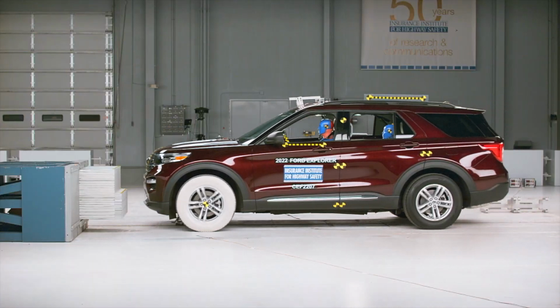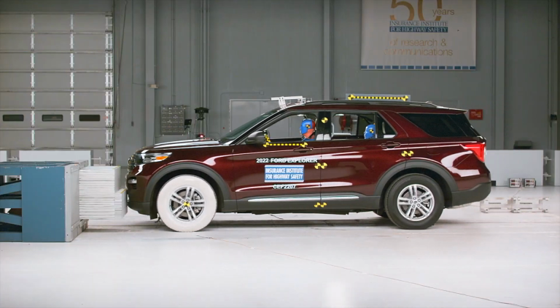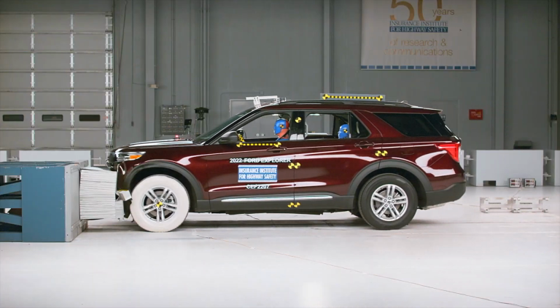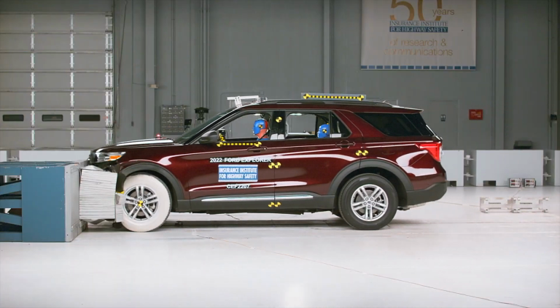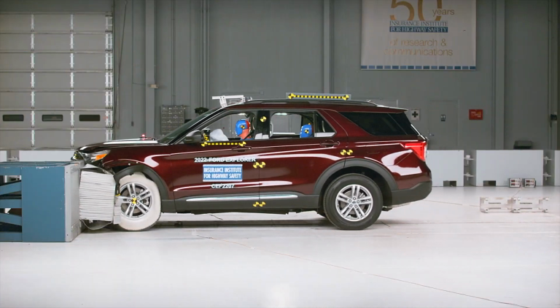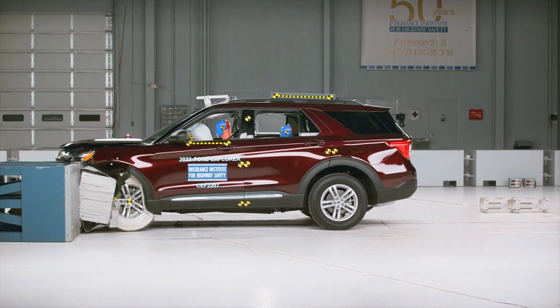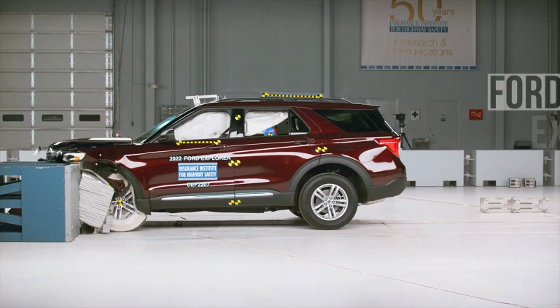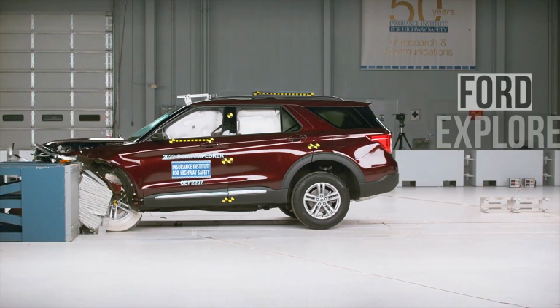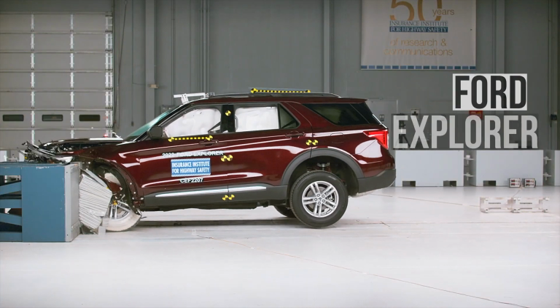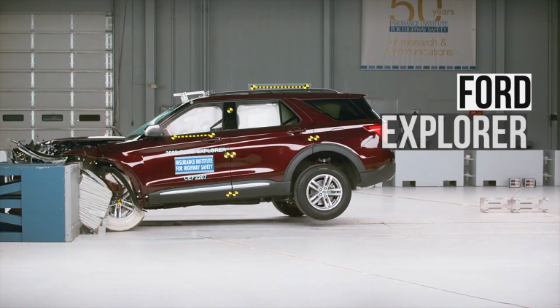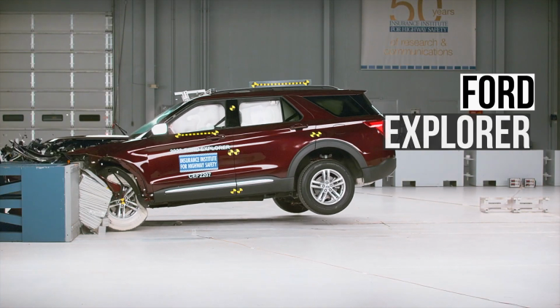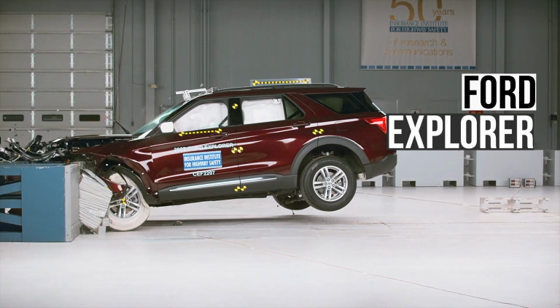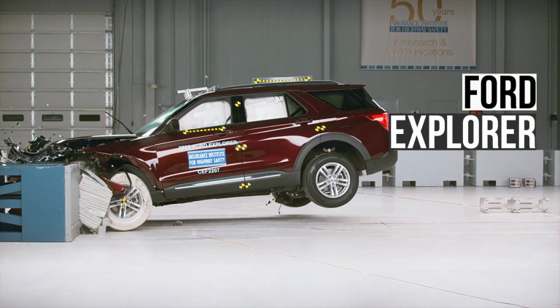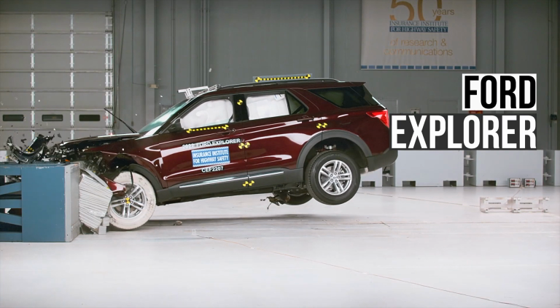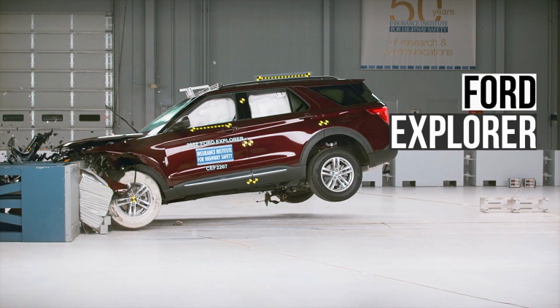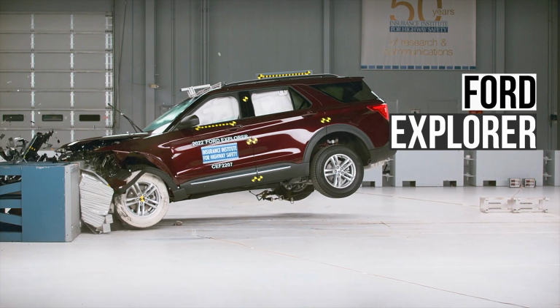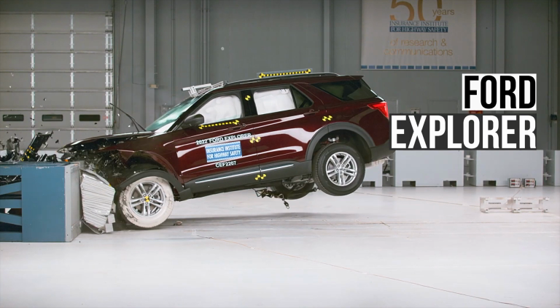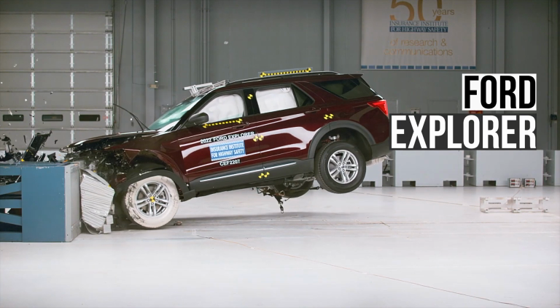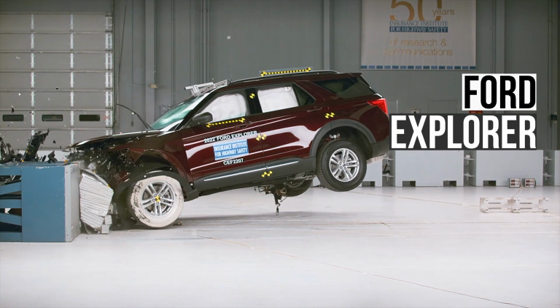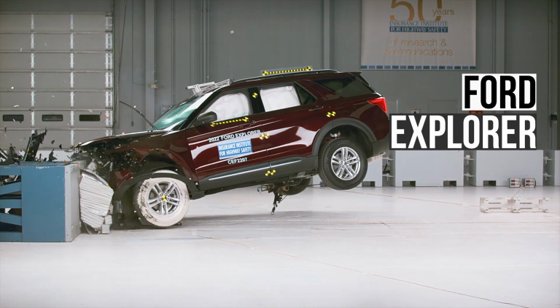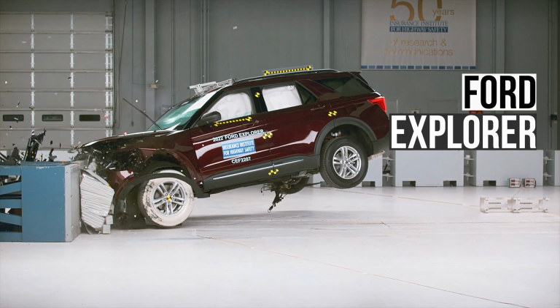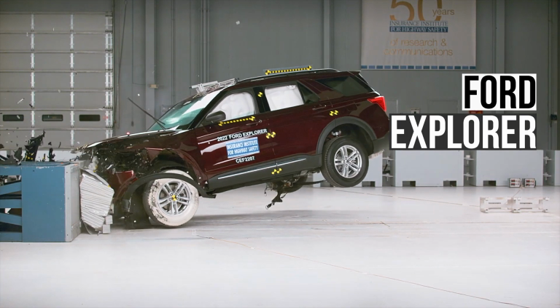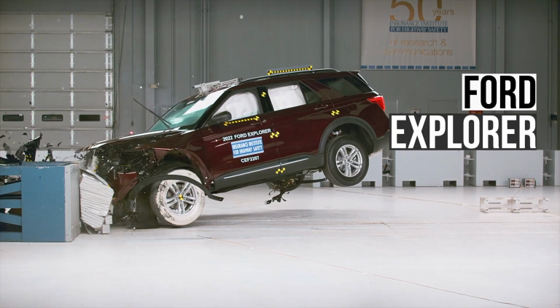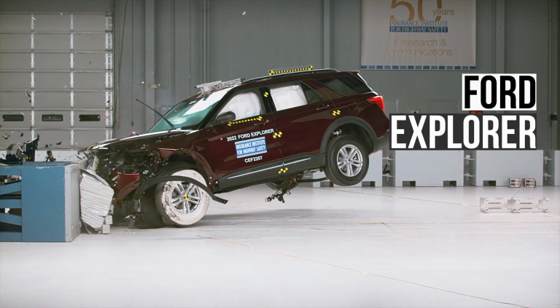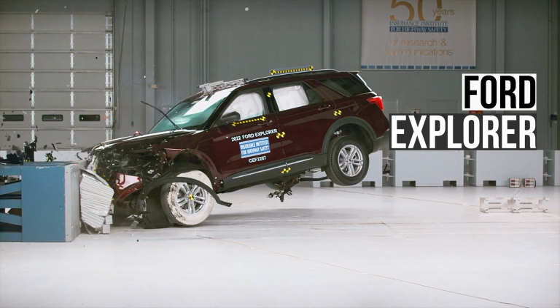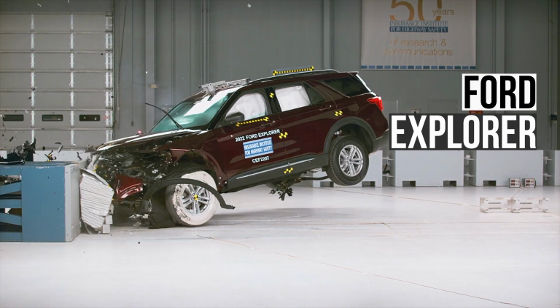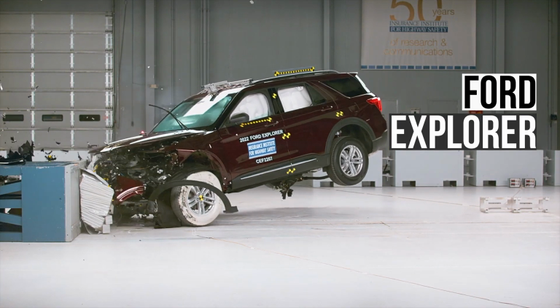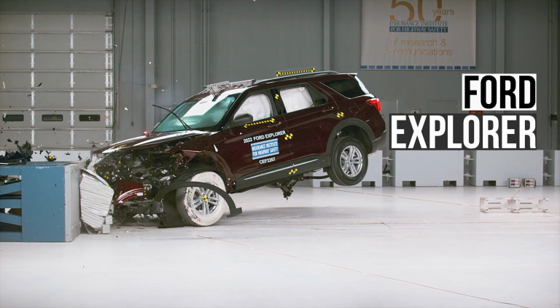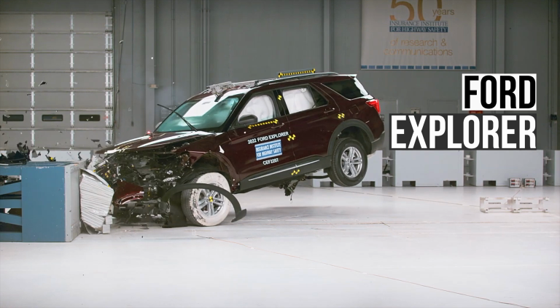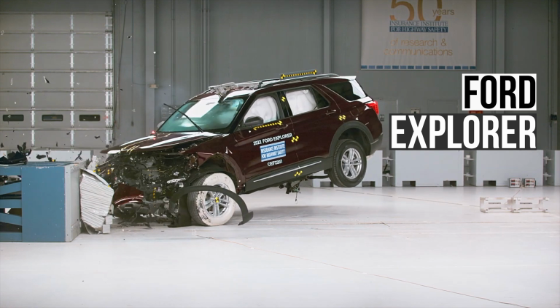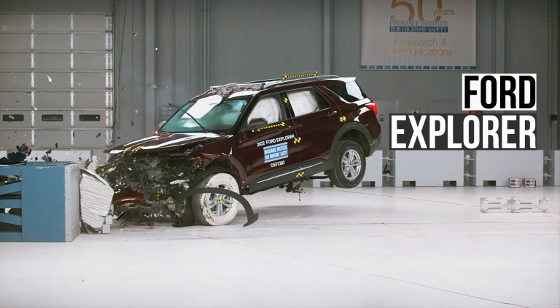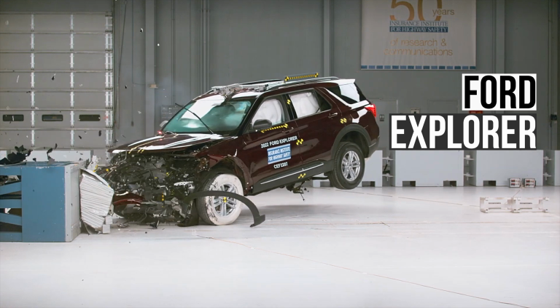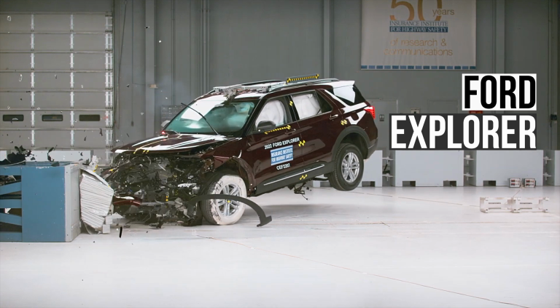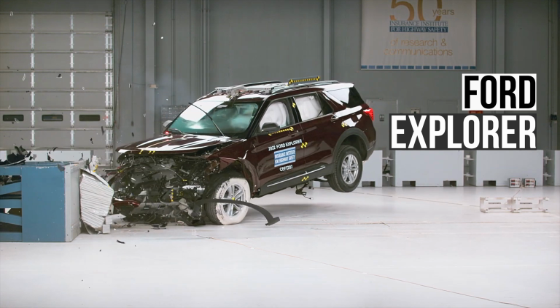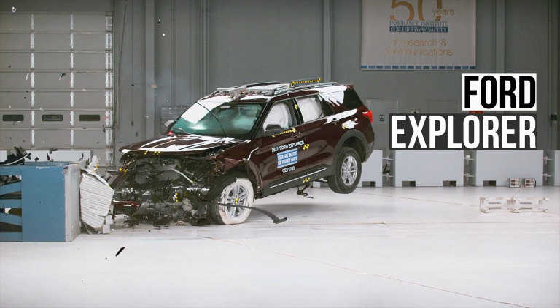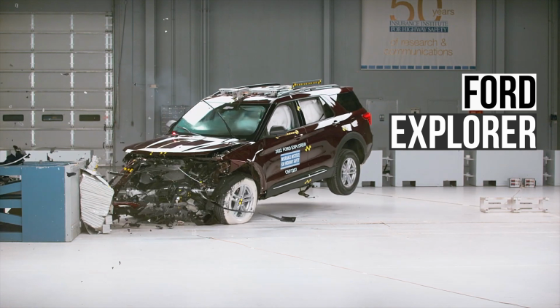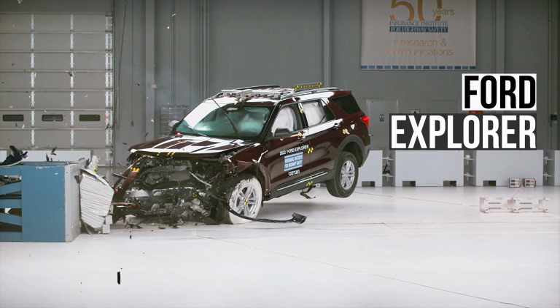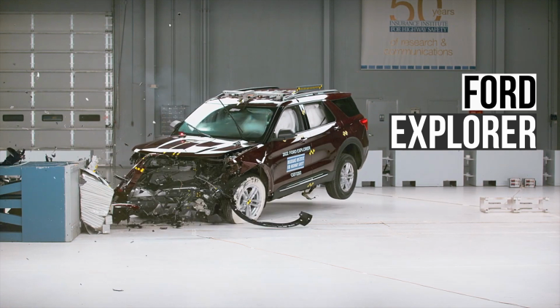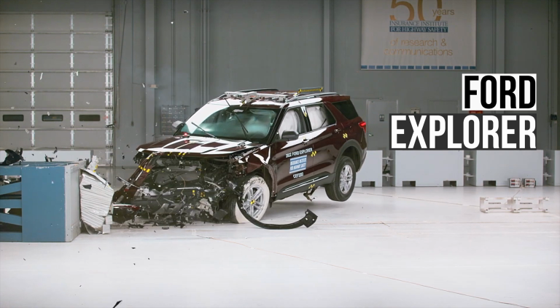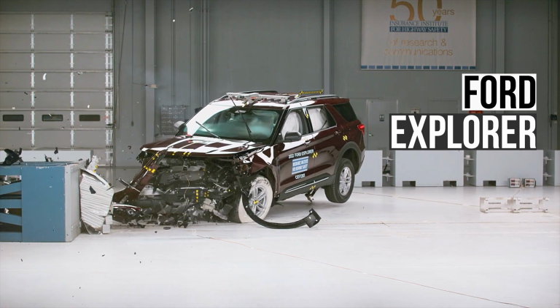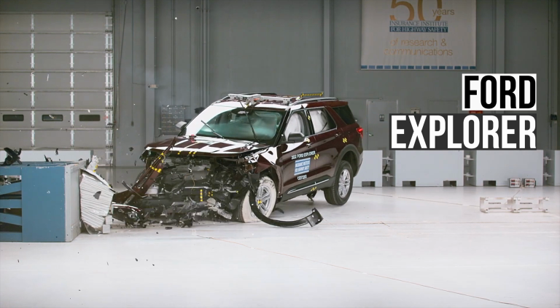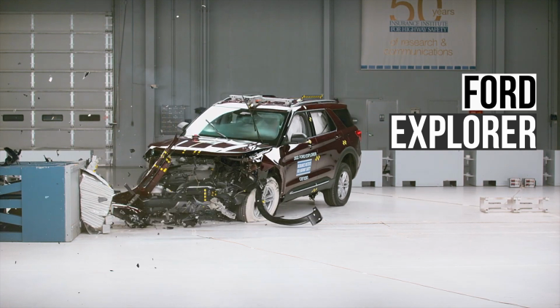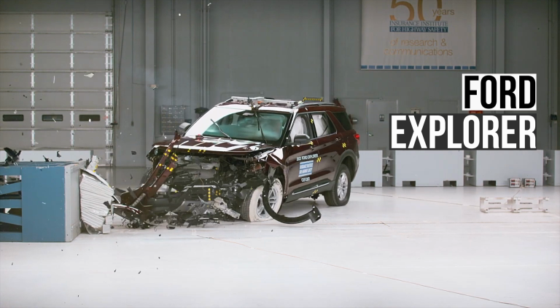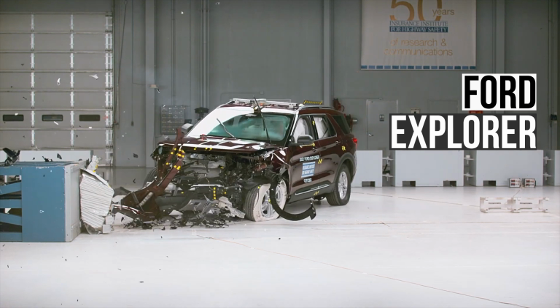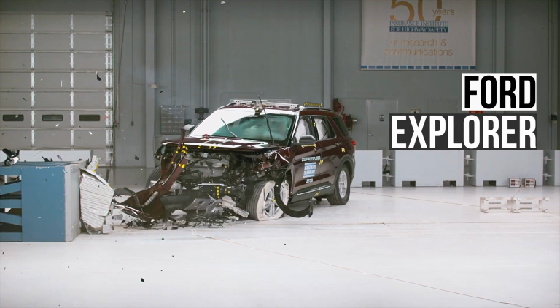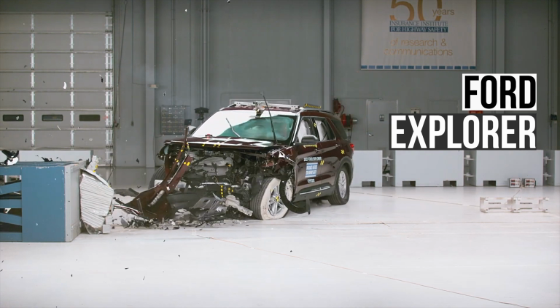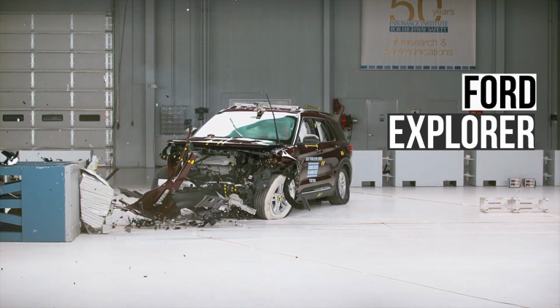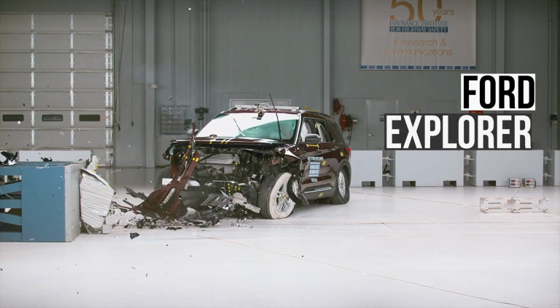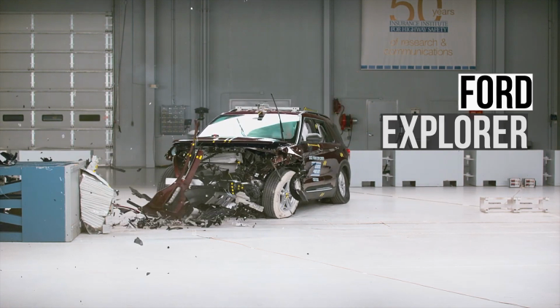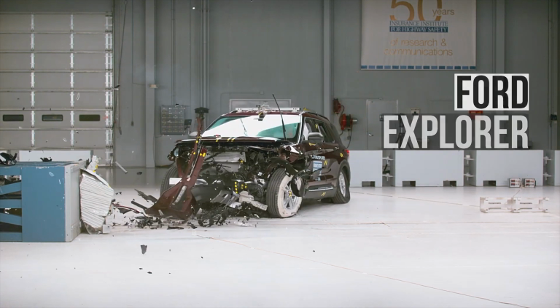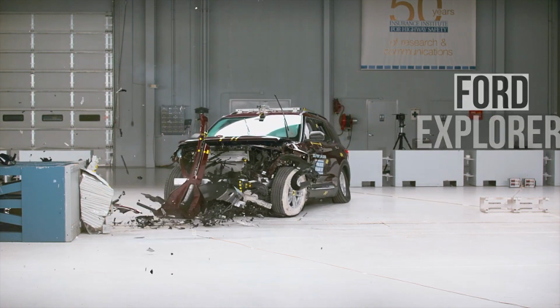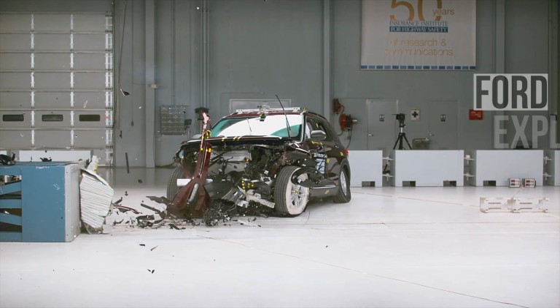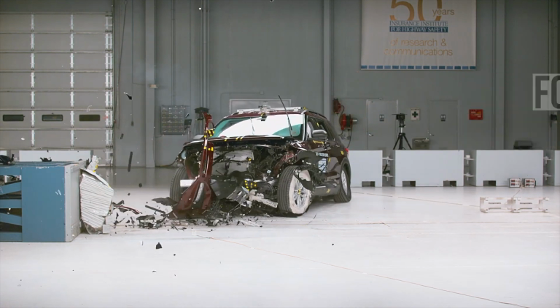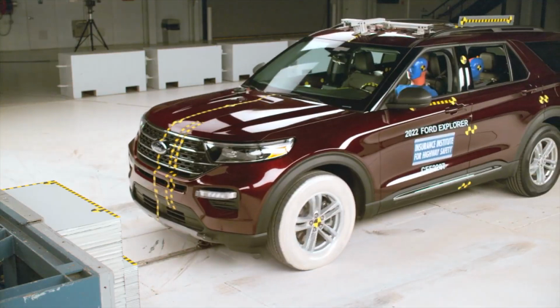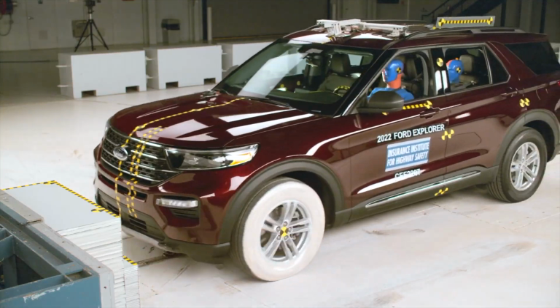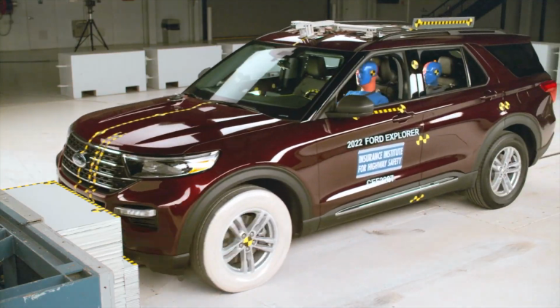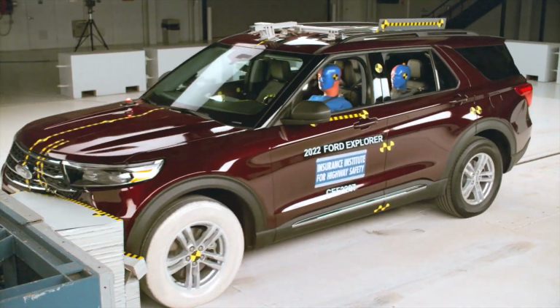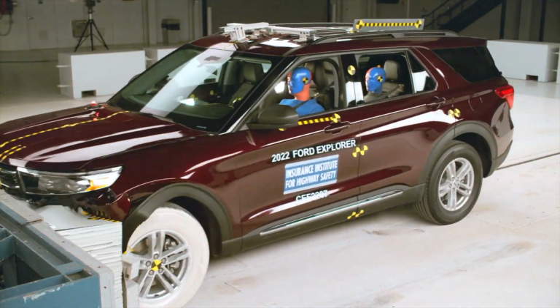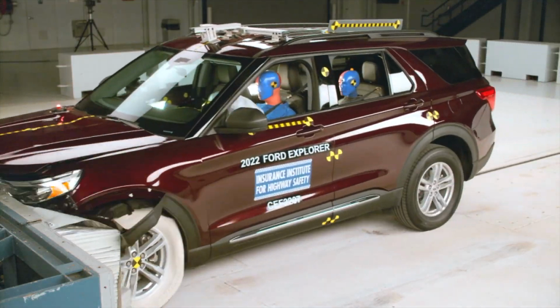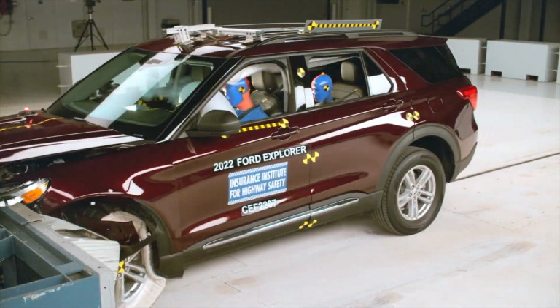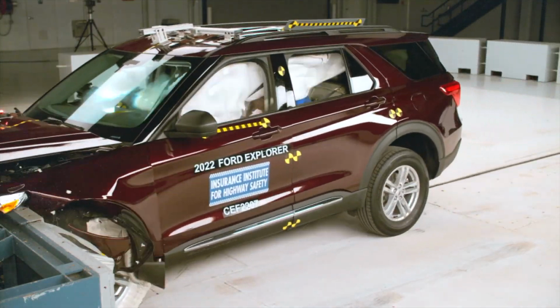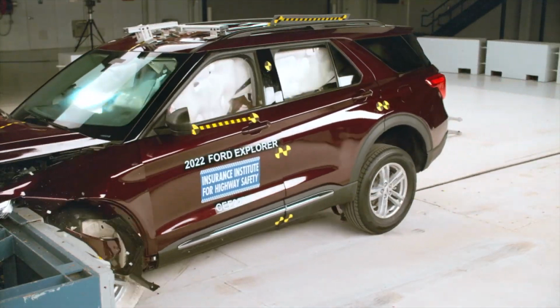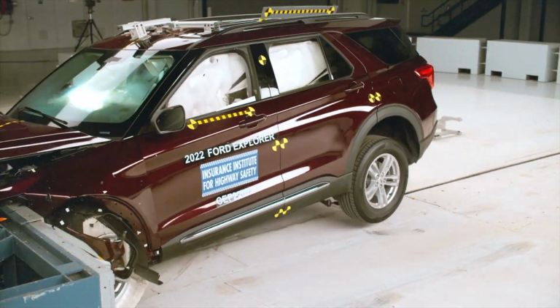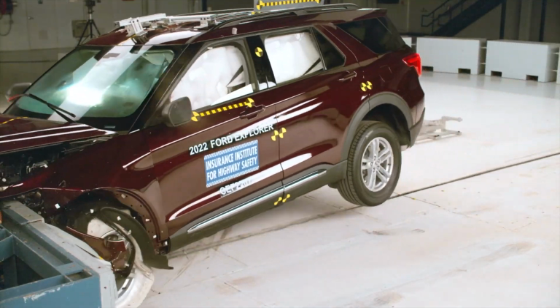In first place is the Ford Explorer. It slightly edges out the Subaru by having less structural intrusion.